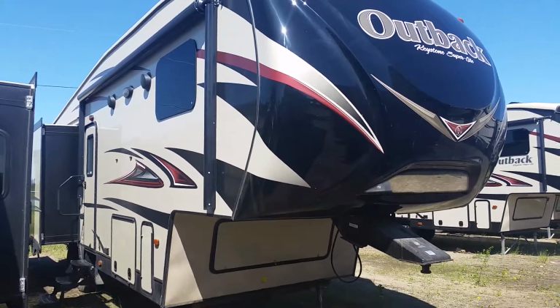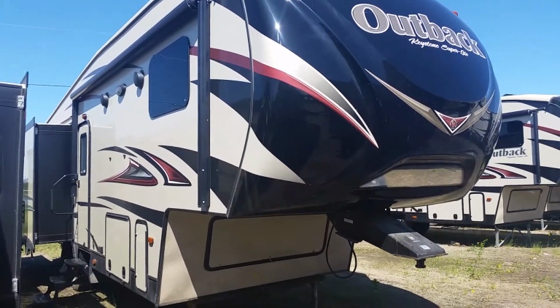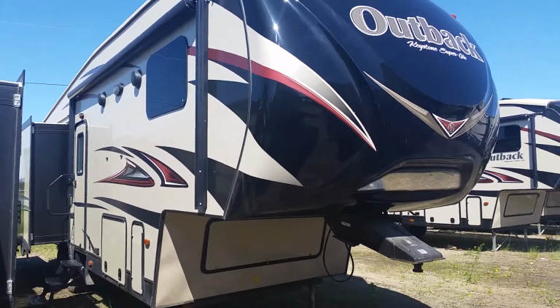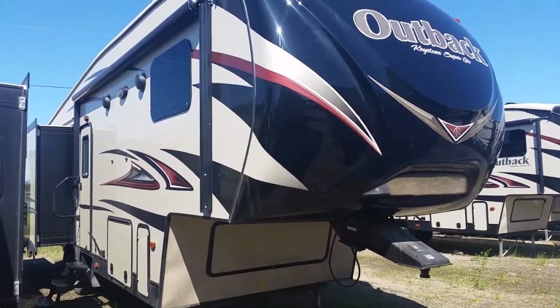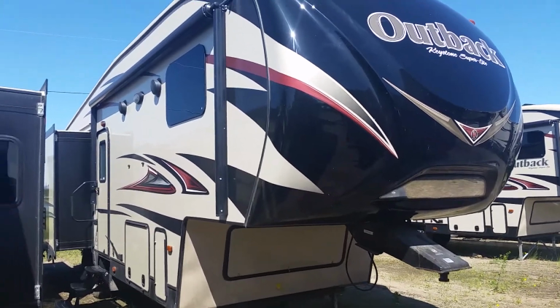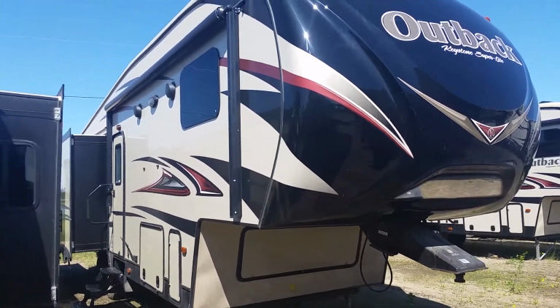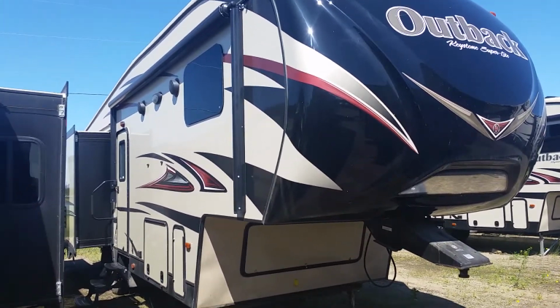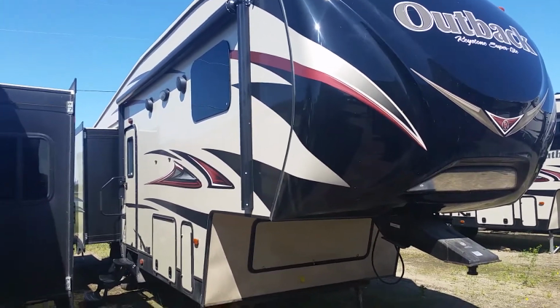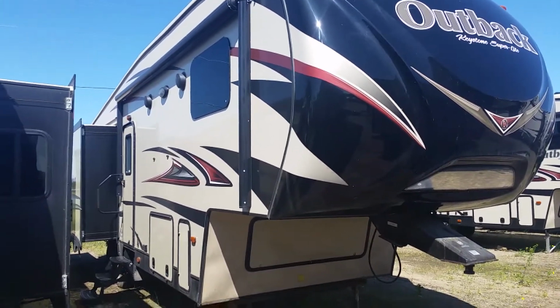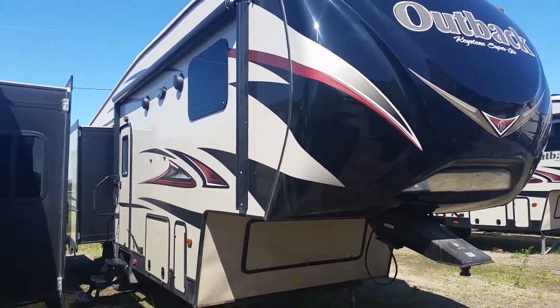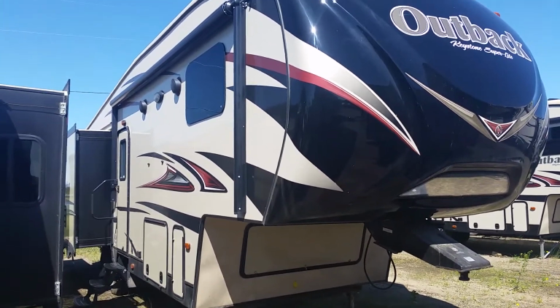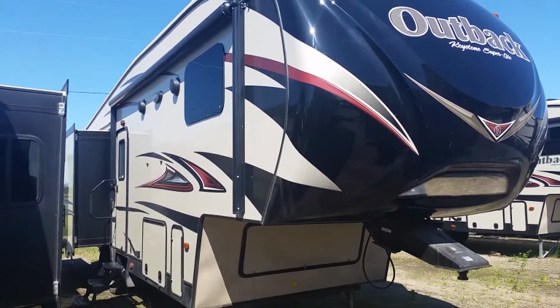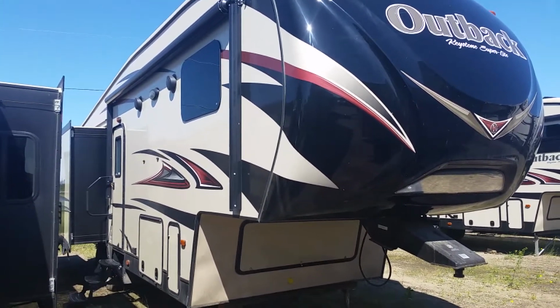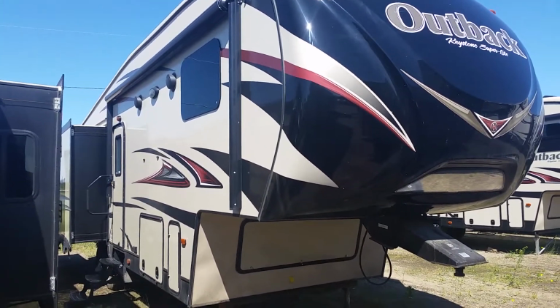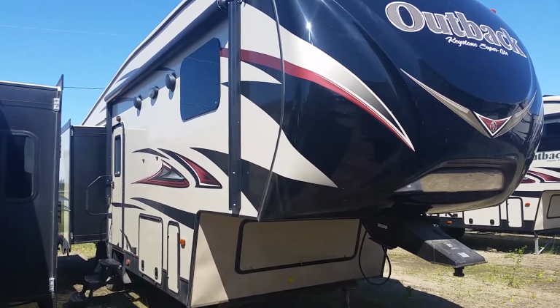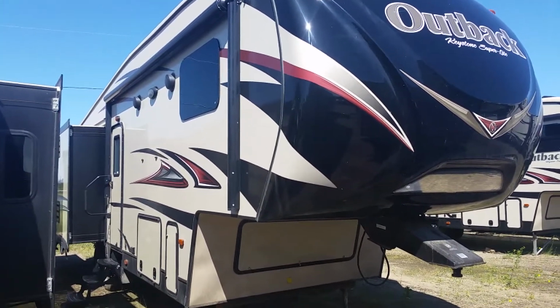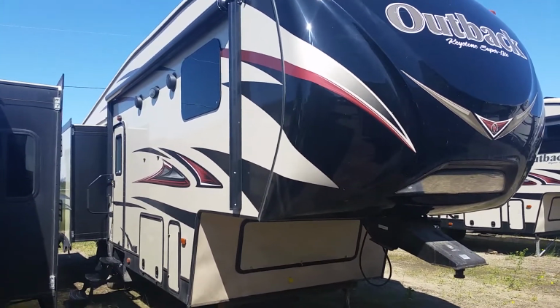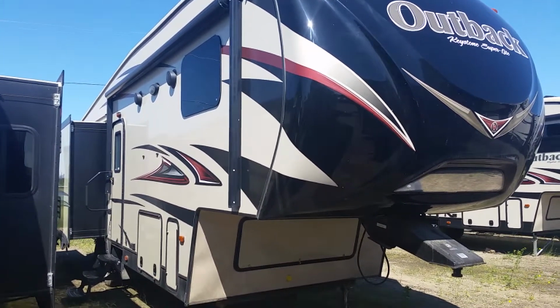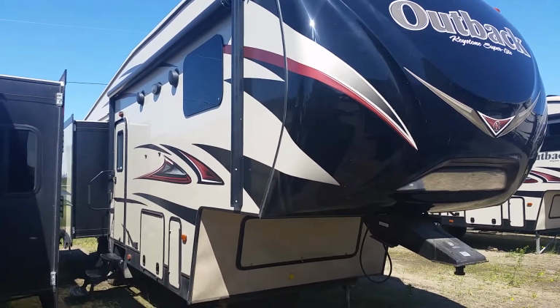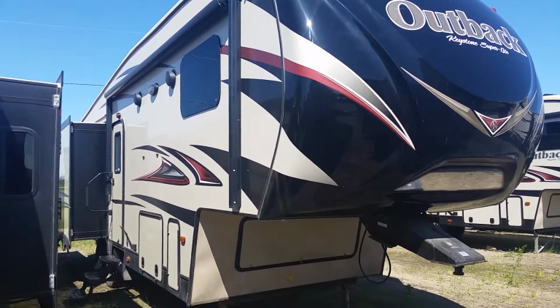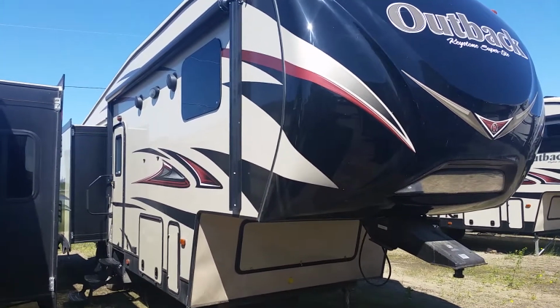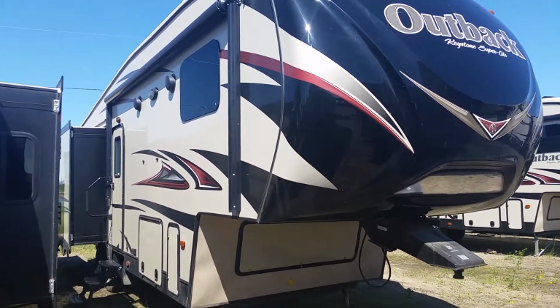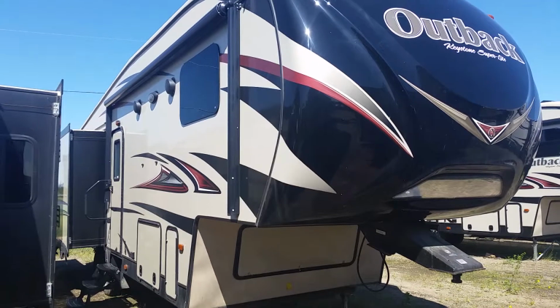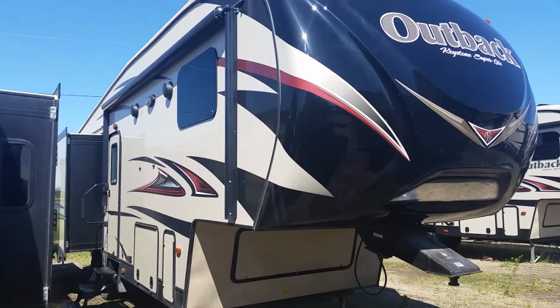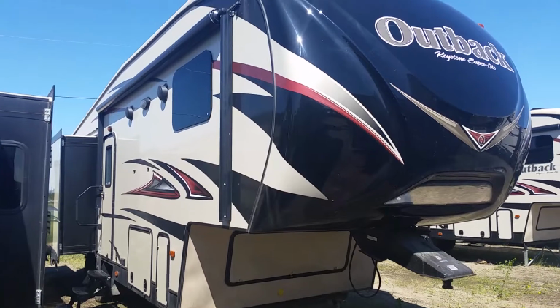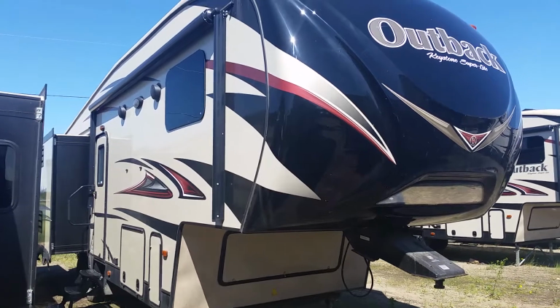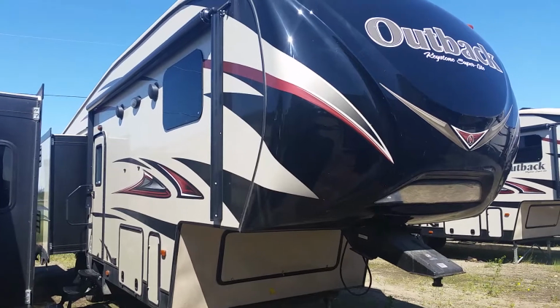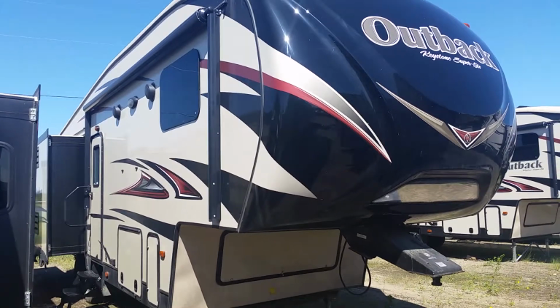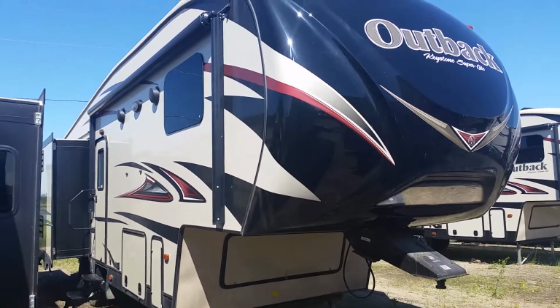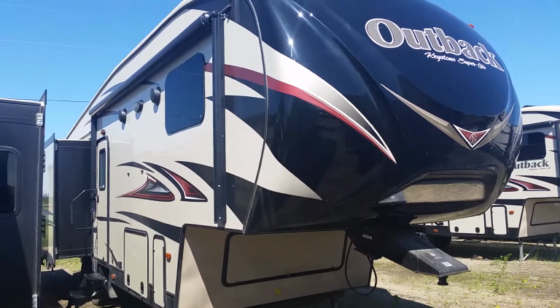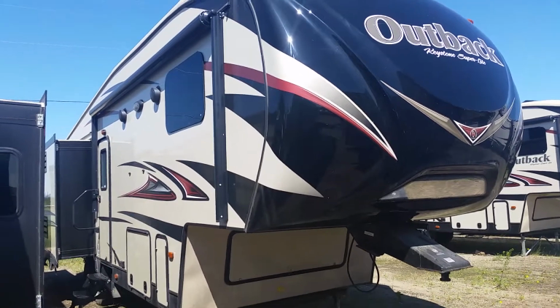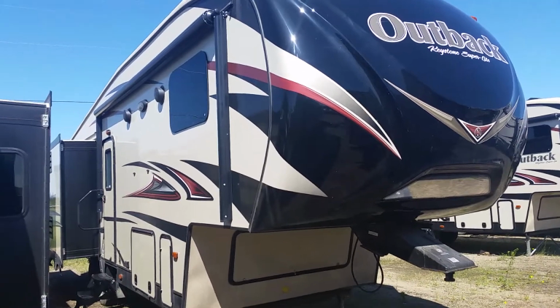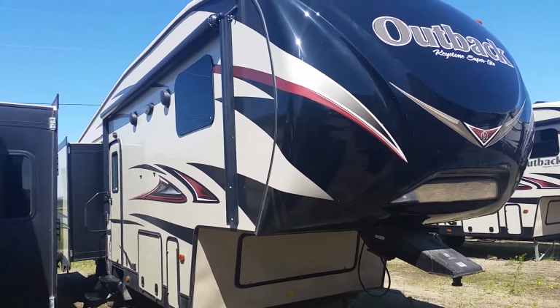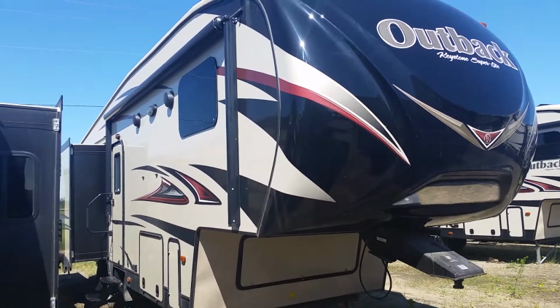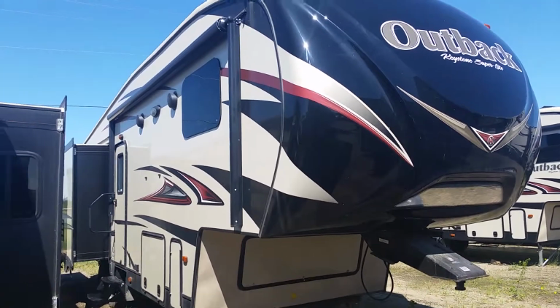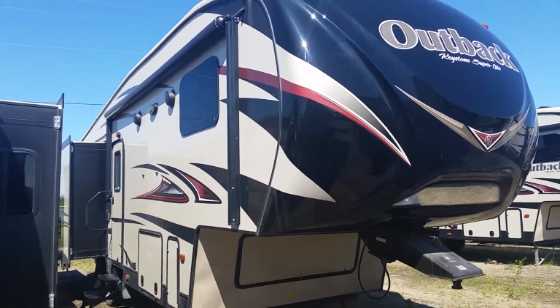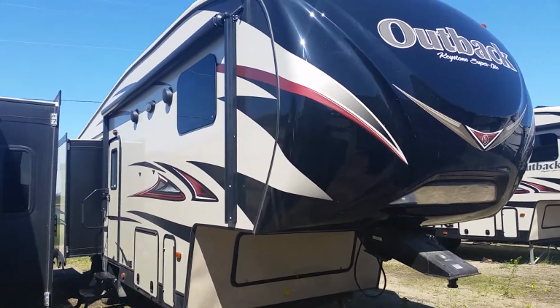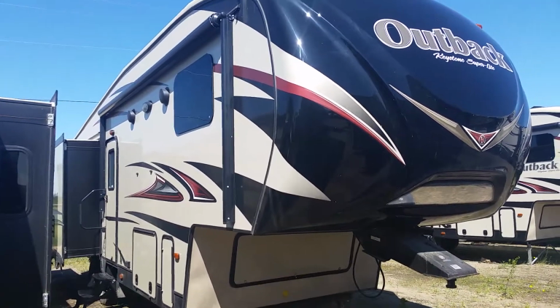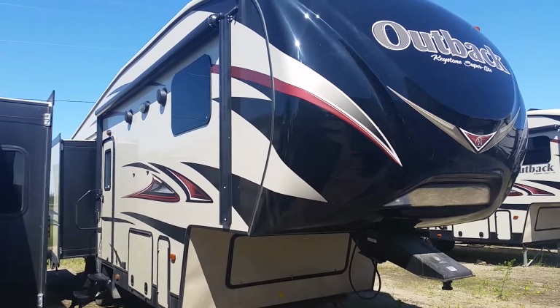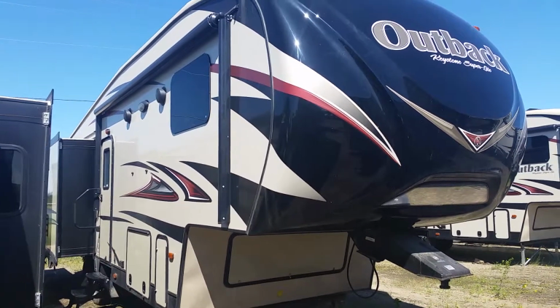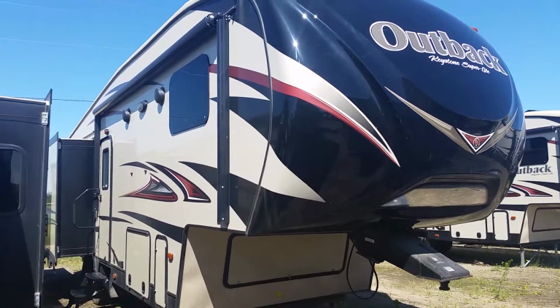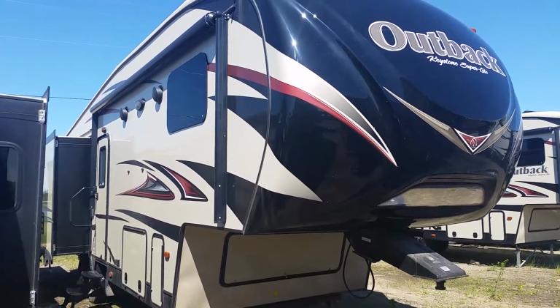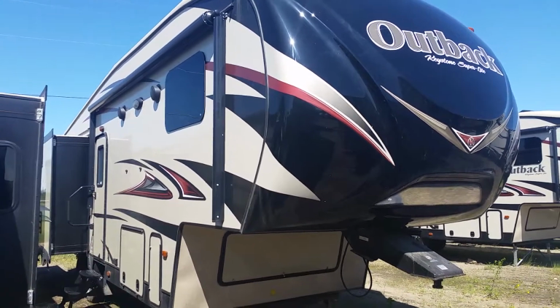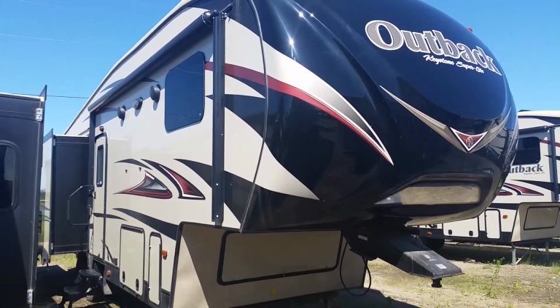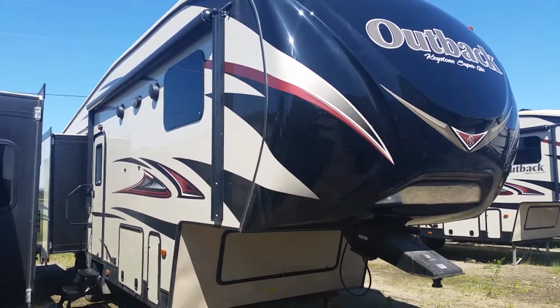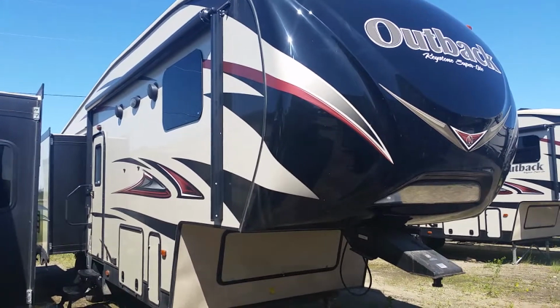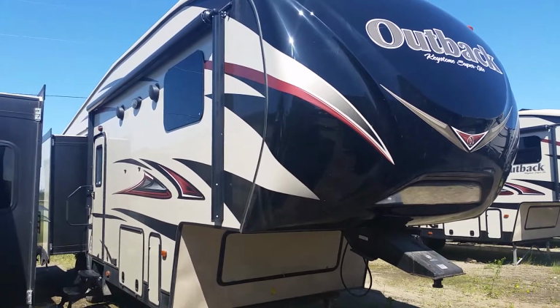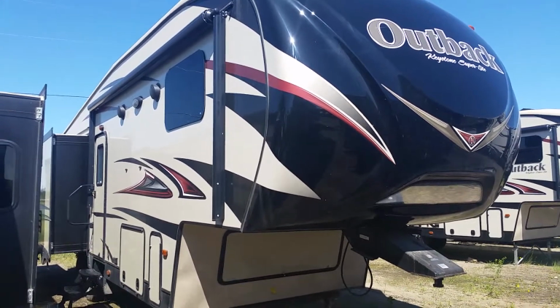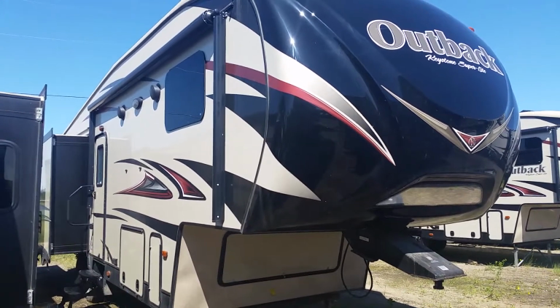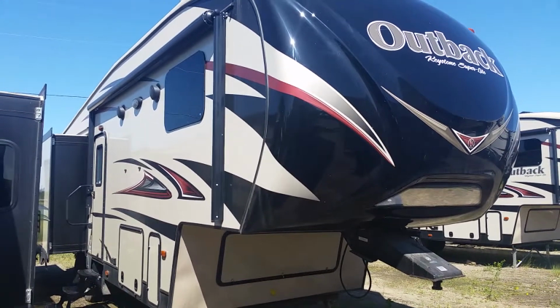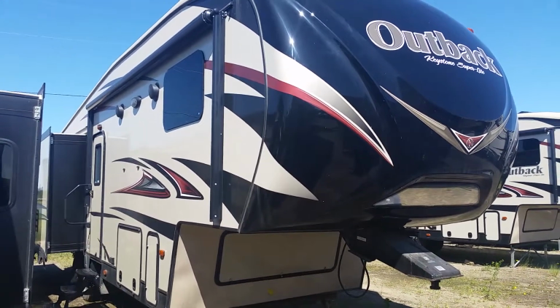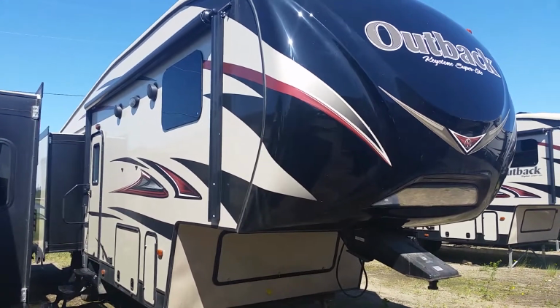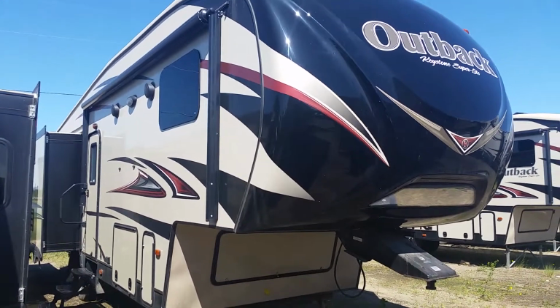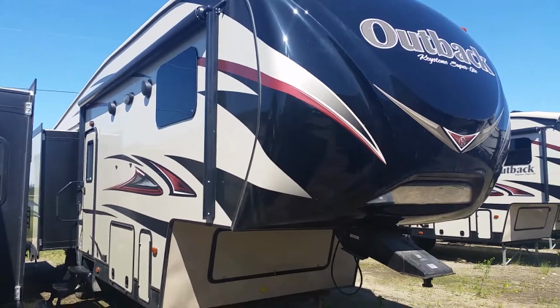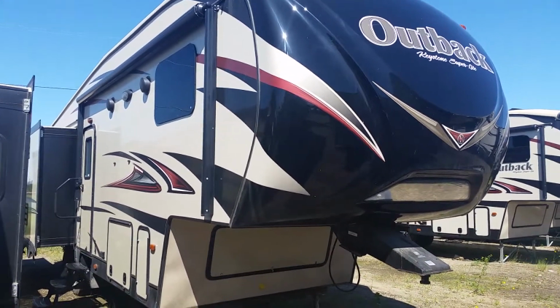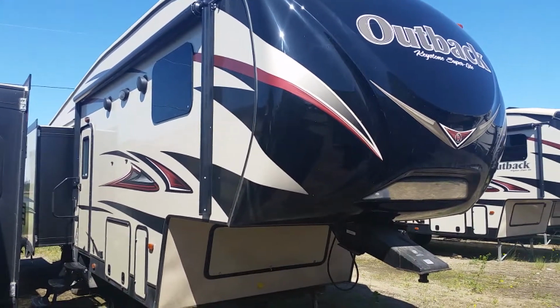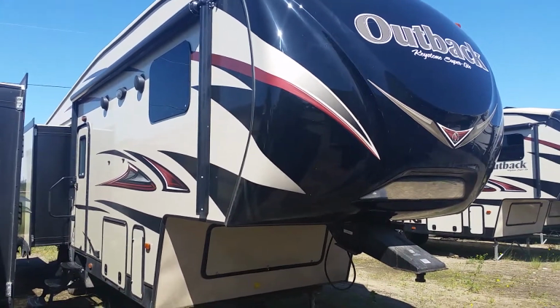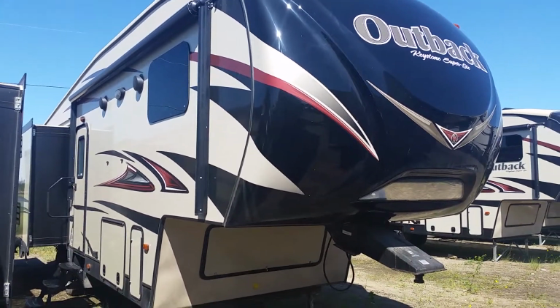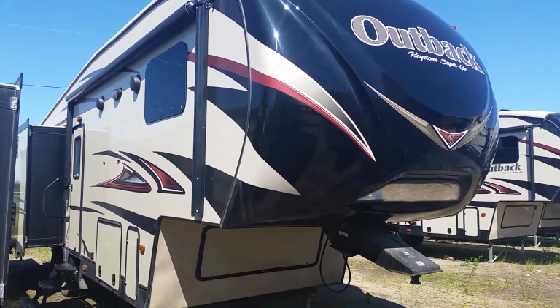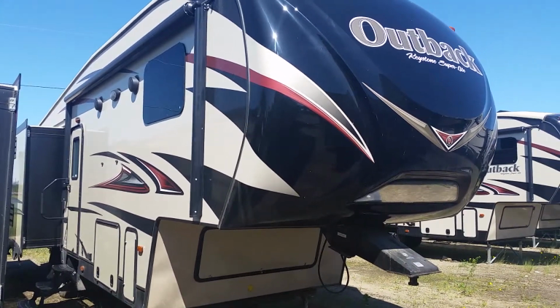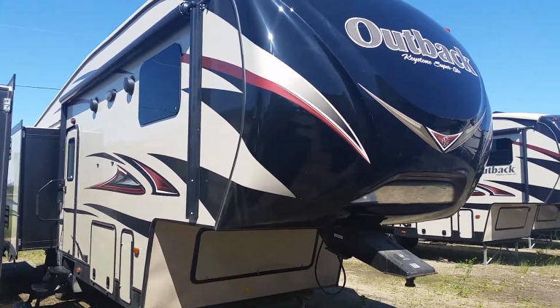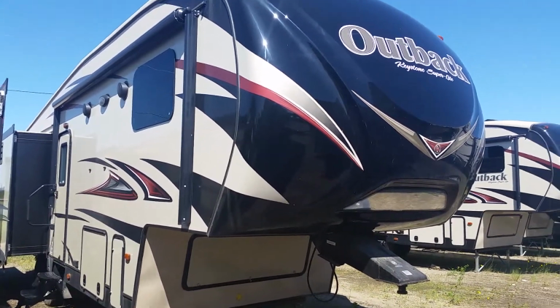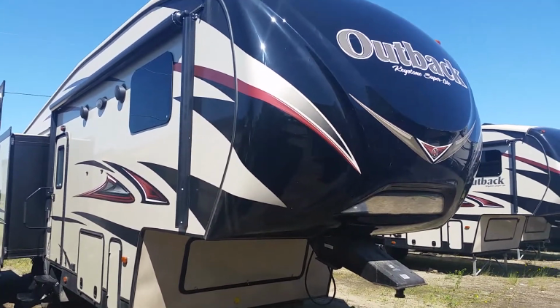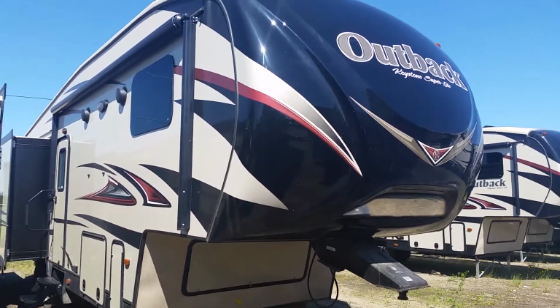This has been the Outback 296 FRS. We are Riders Connection and we're located at 4012 50 Street in Cold Lake, Alberta.